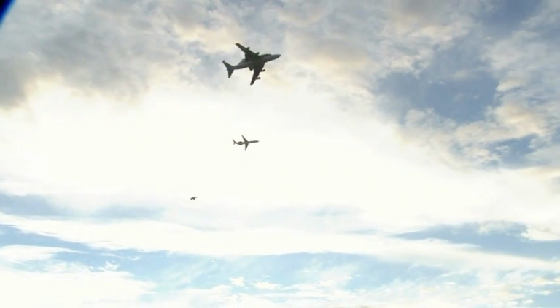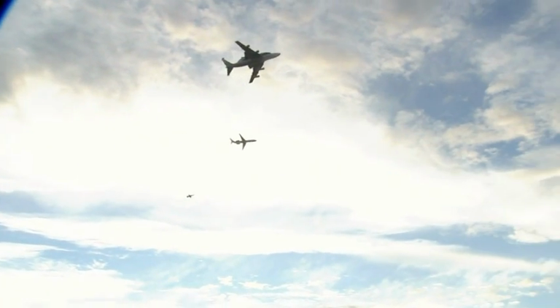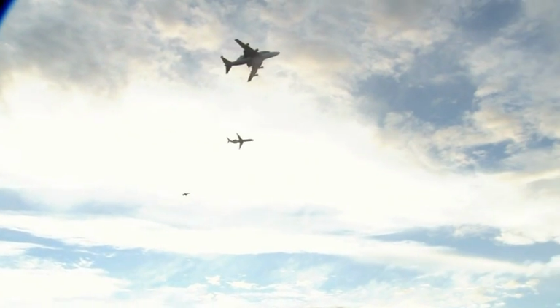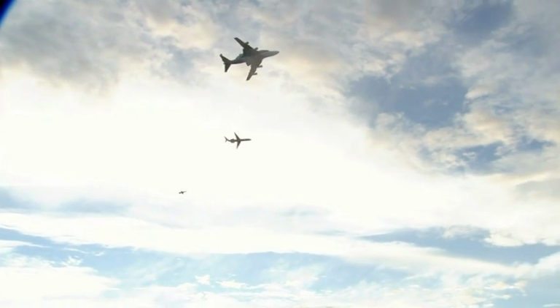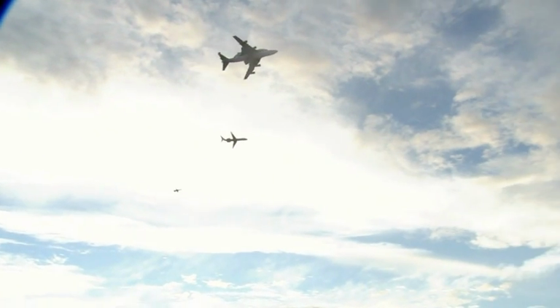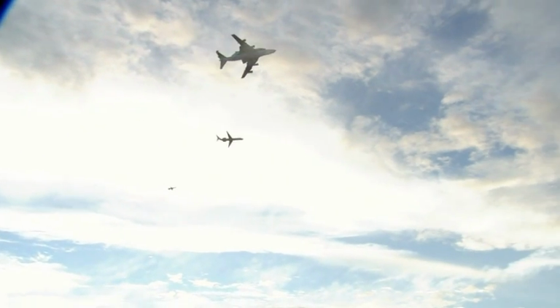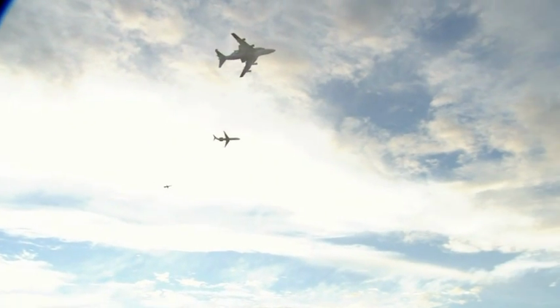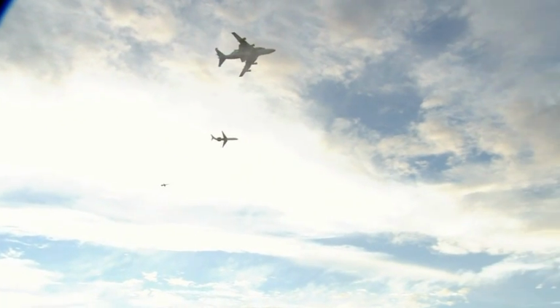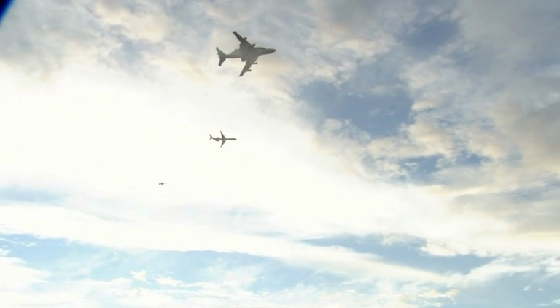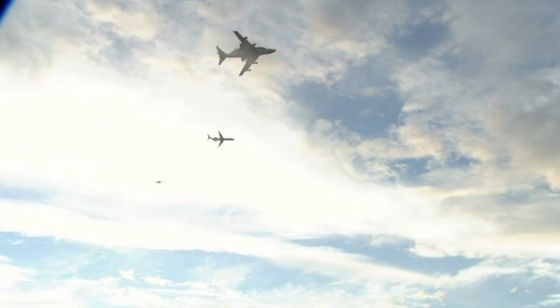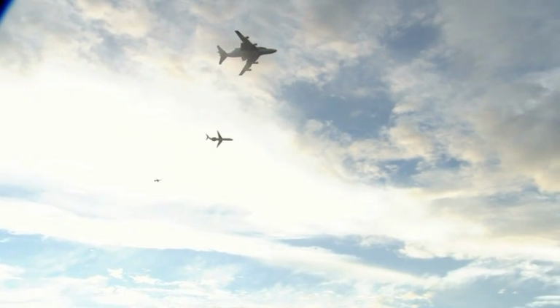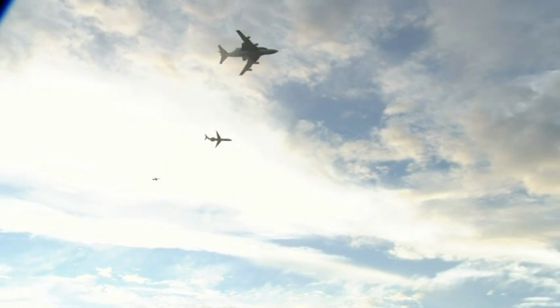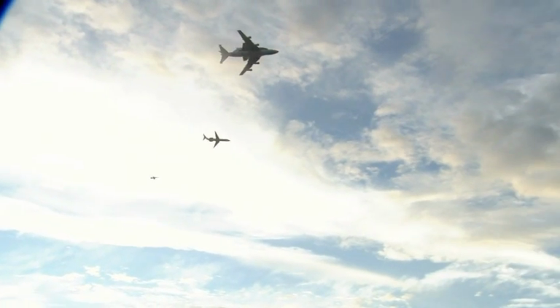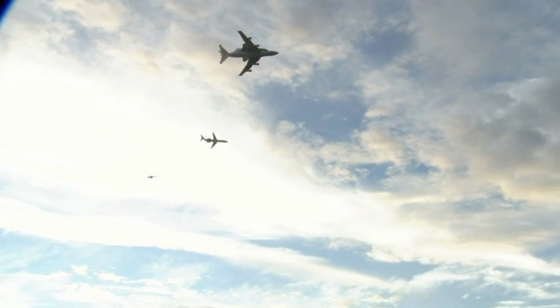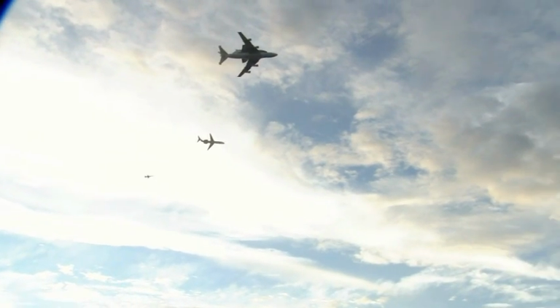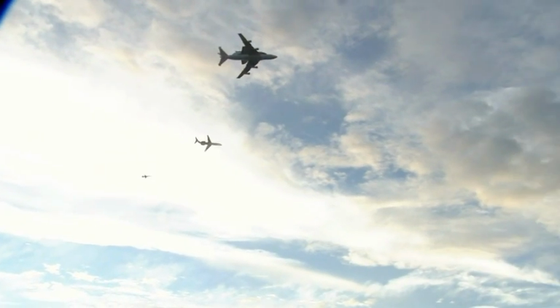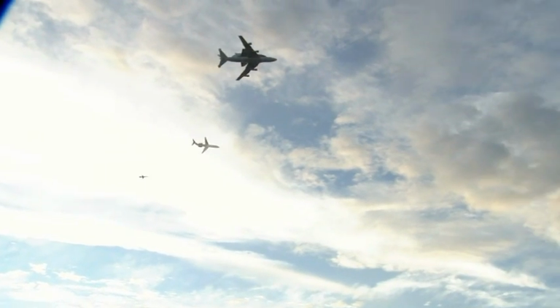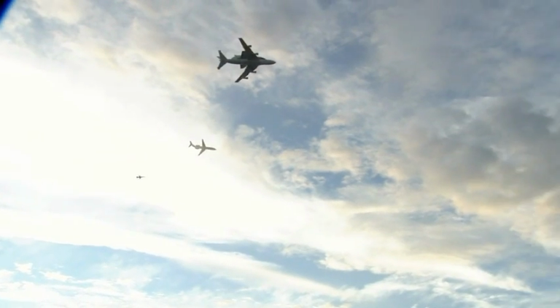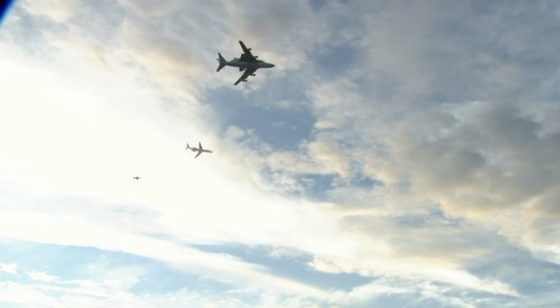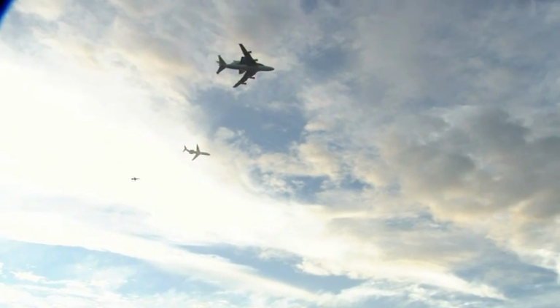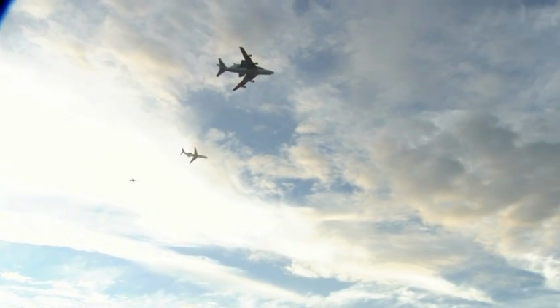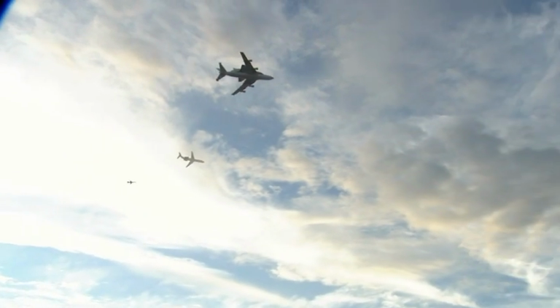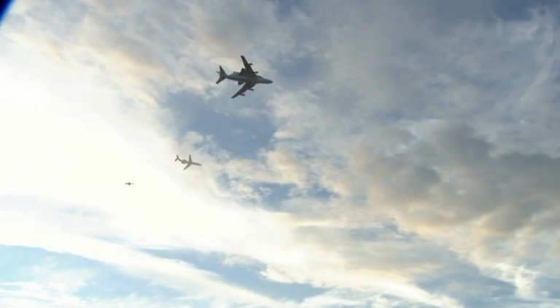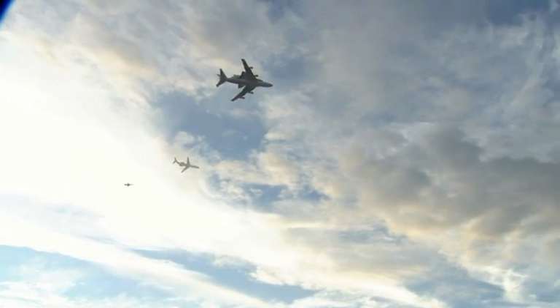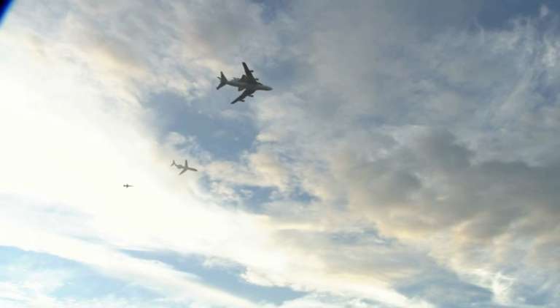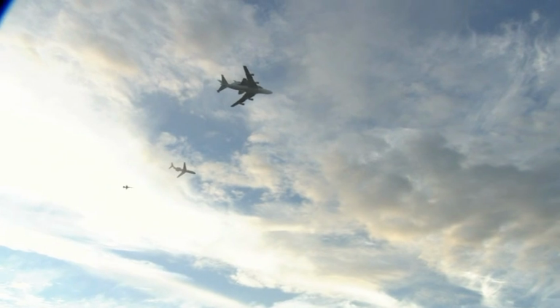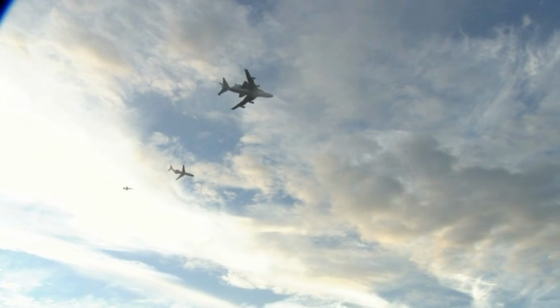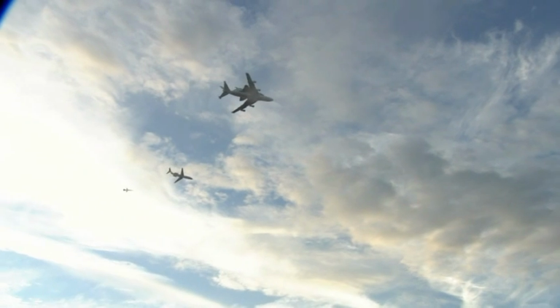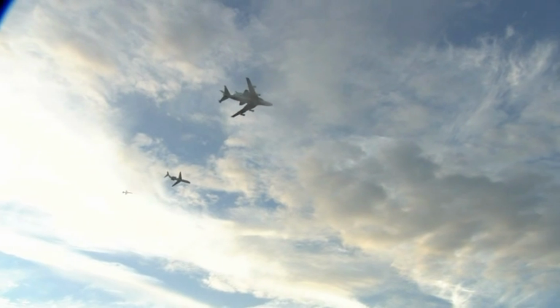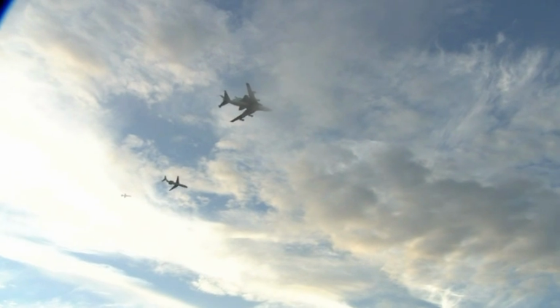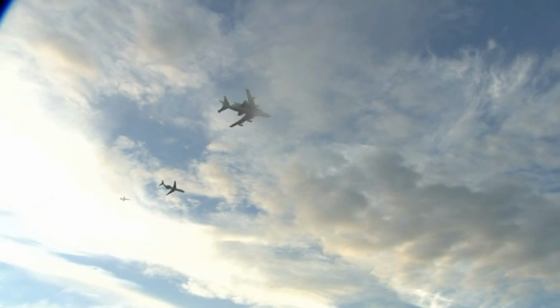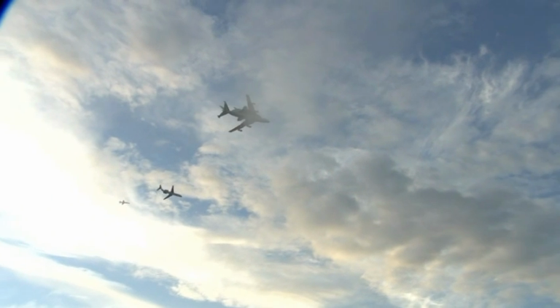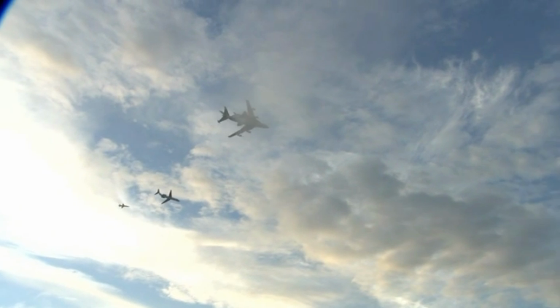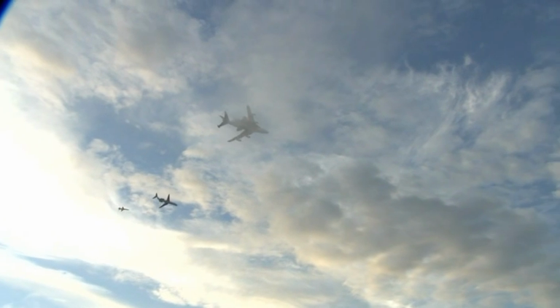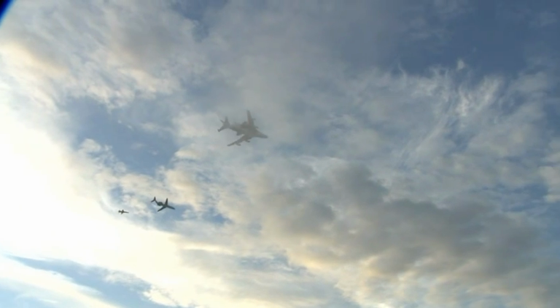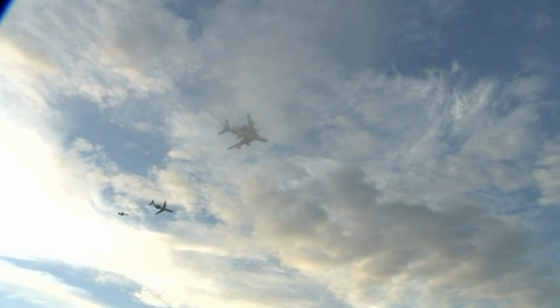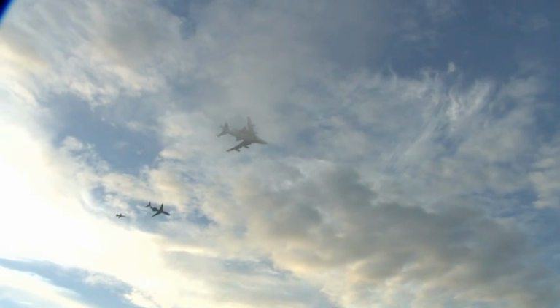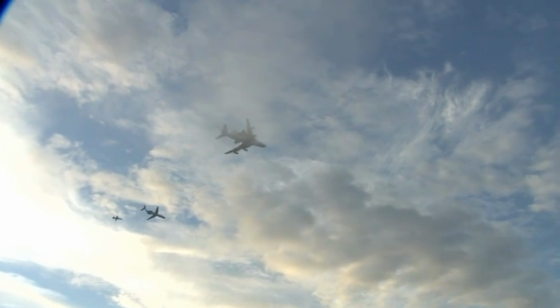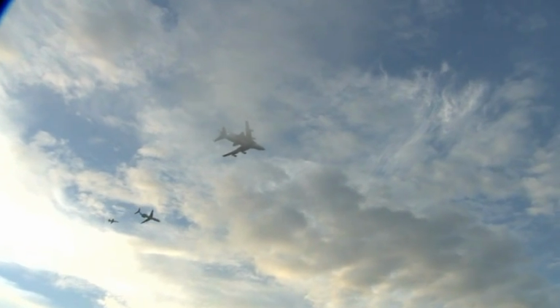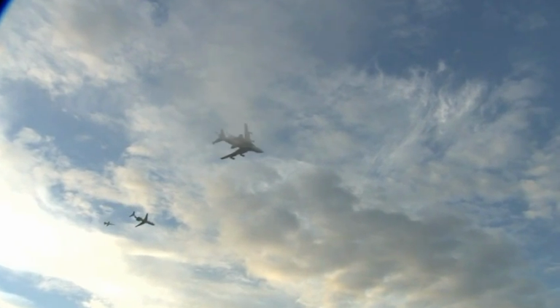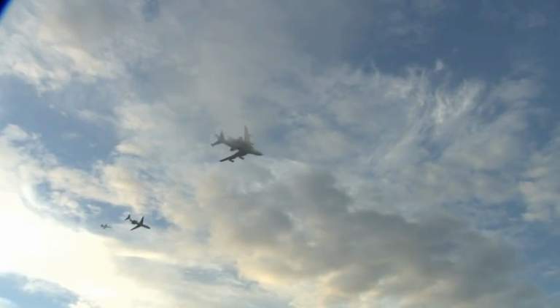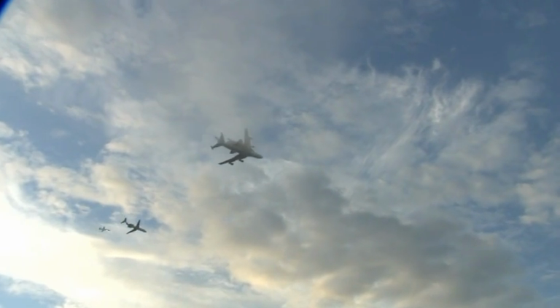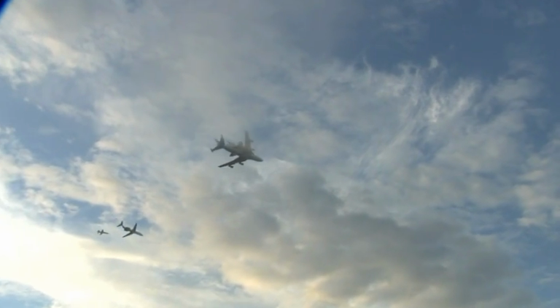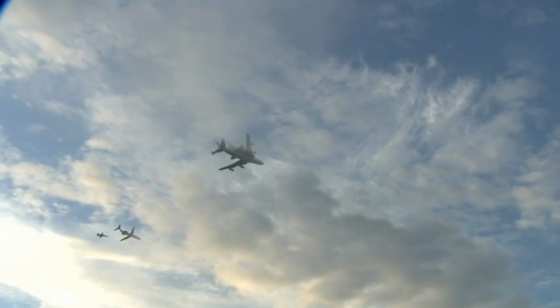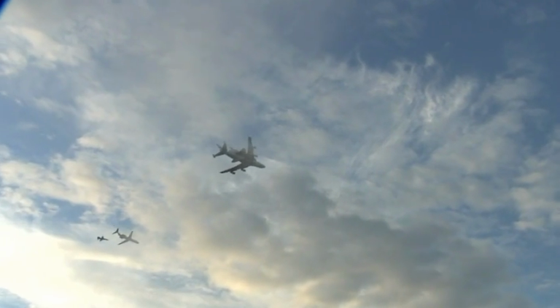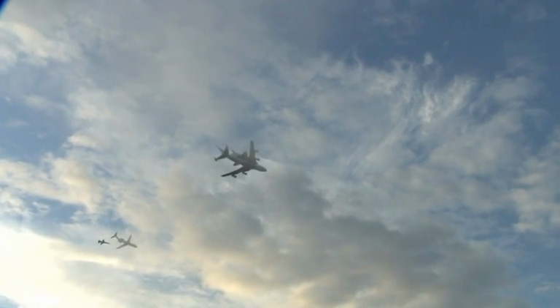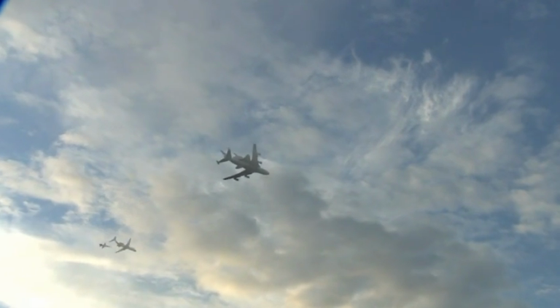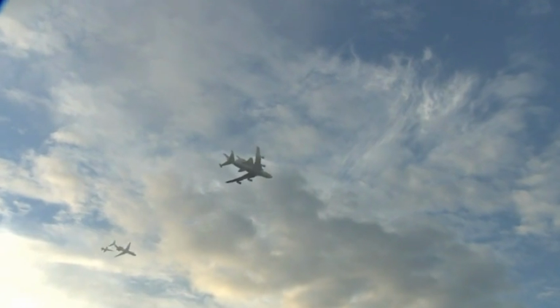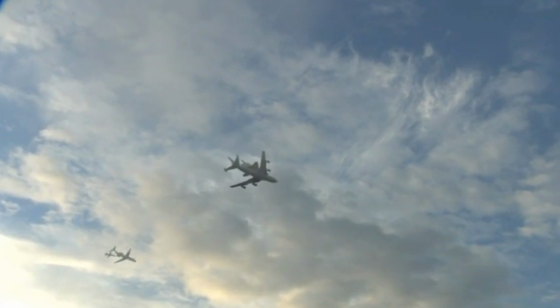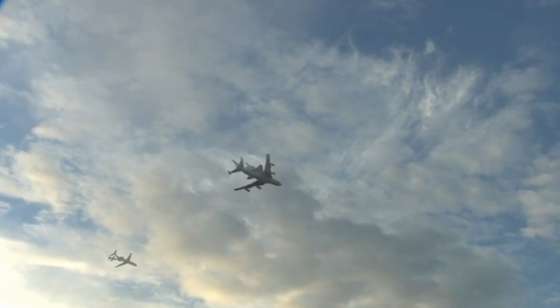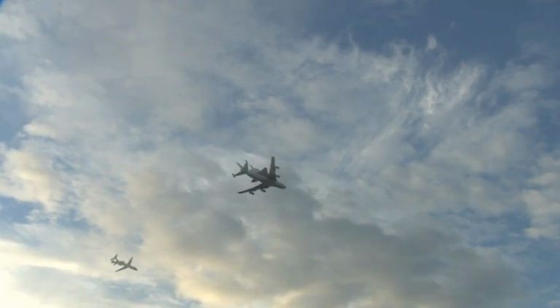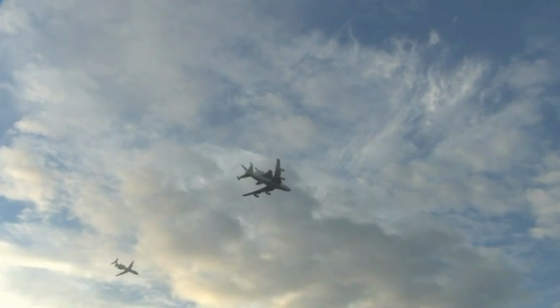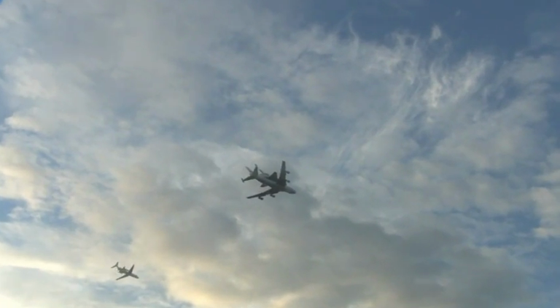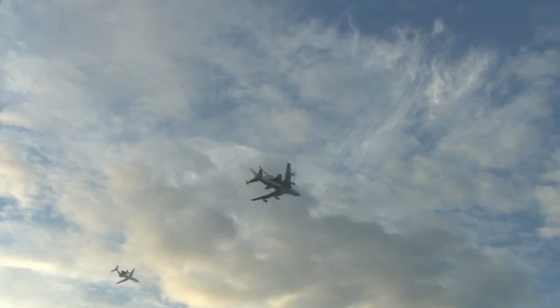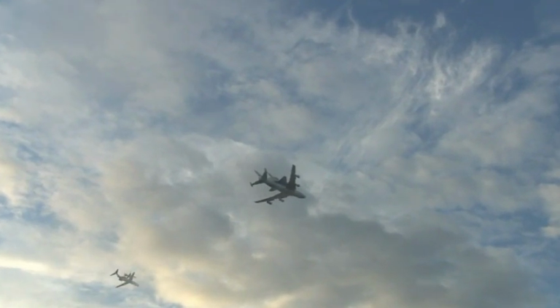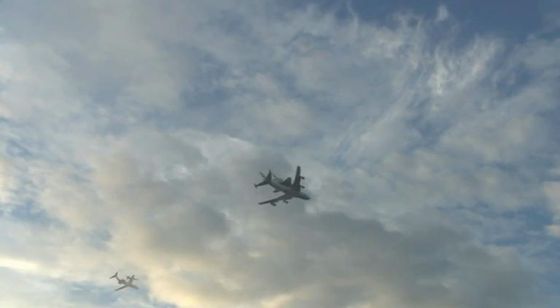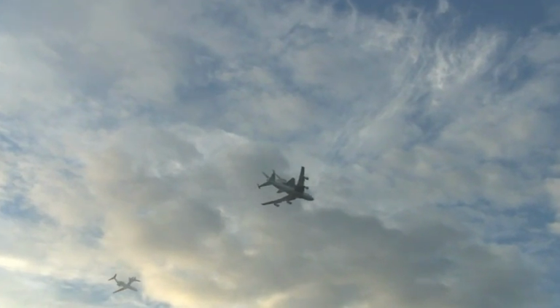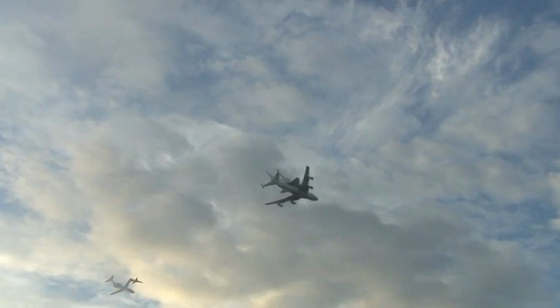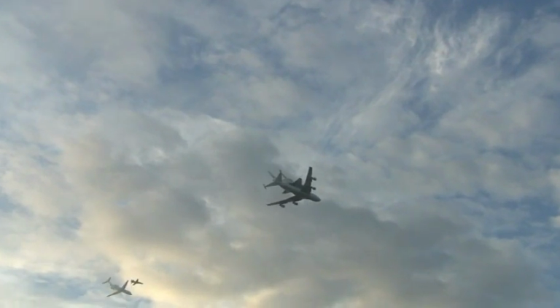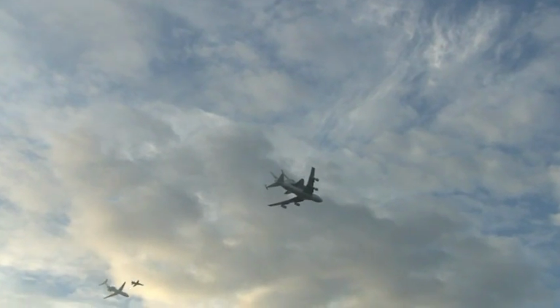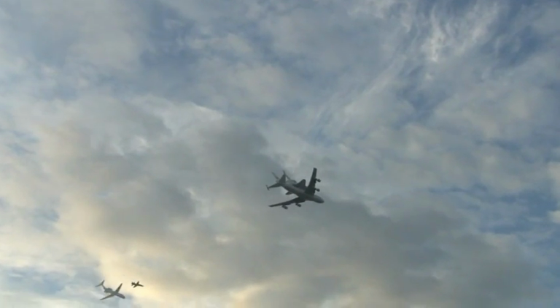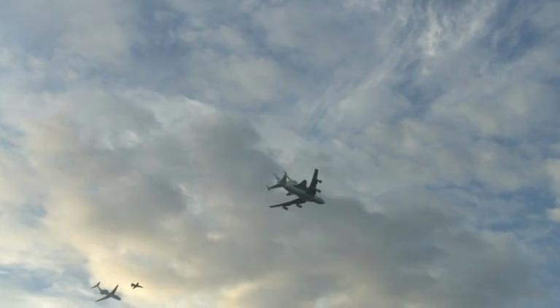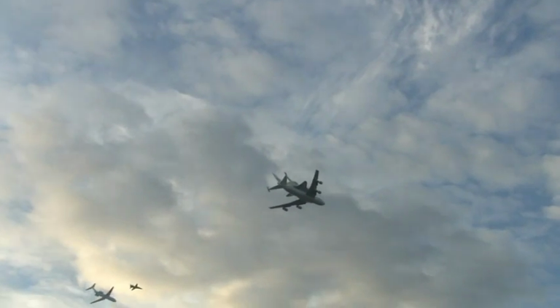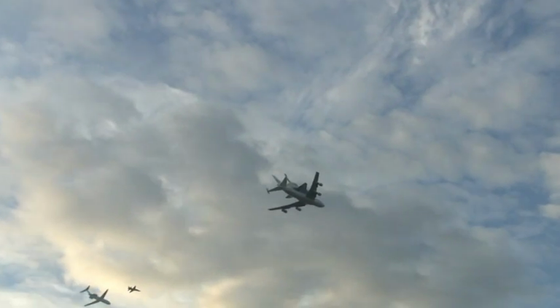It's accompanied by the Pathfinder and a NASA T-38 jet — a trio of aircraft making a flyover.